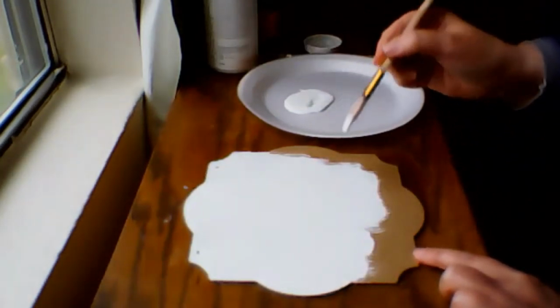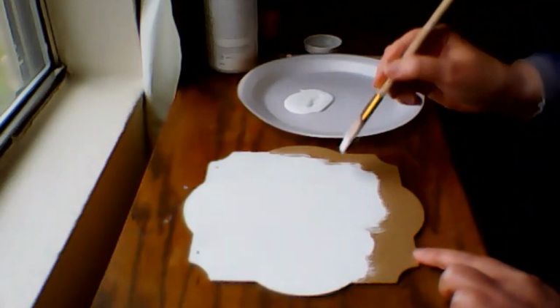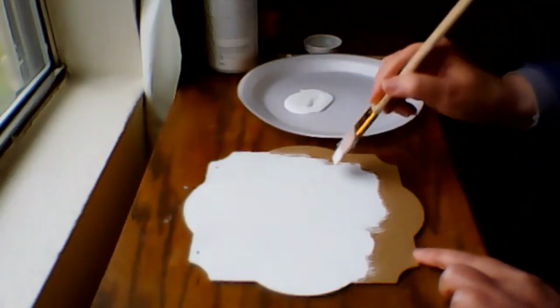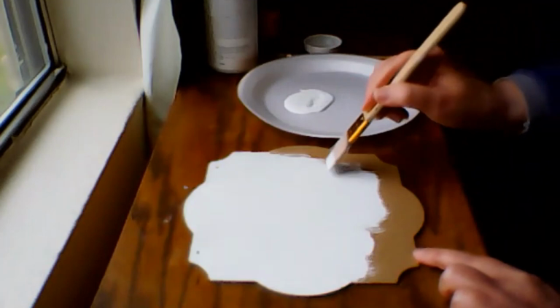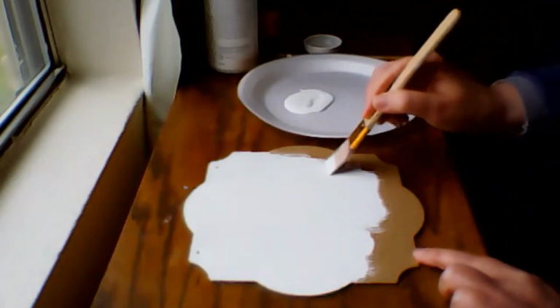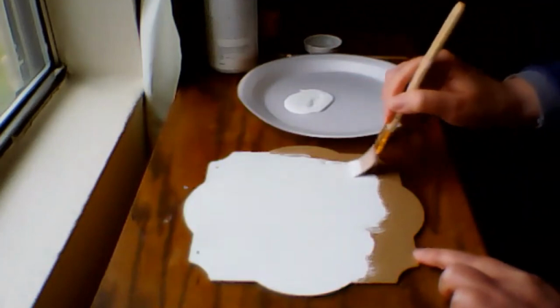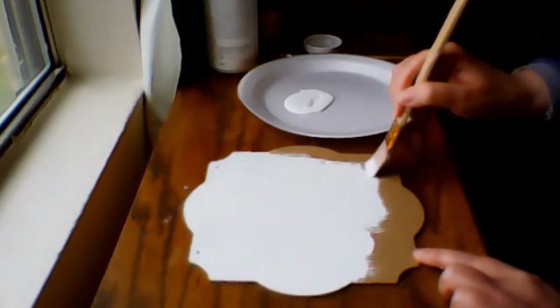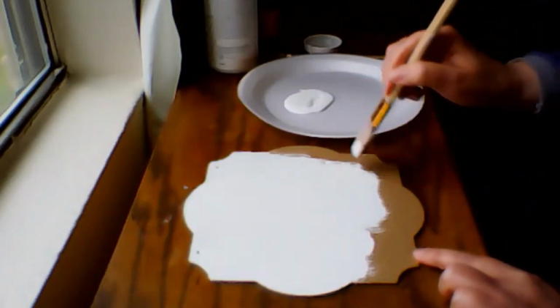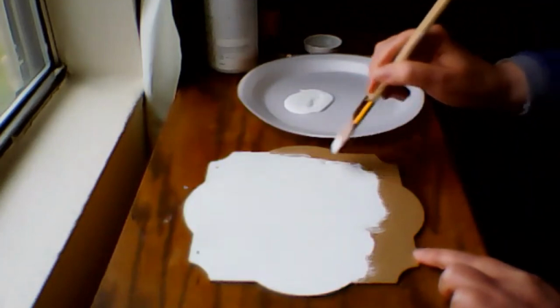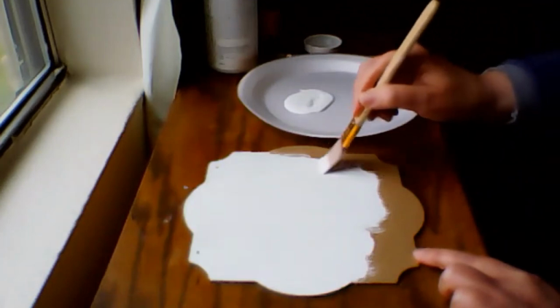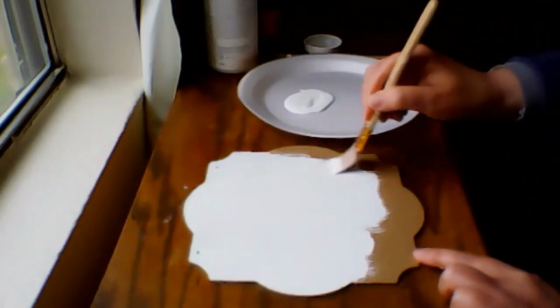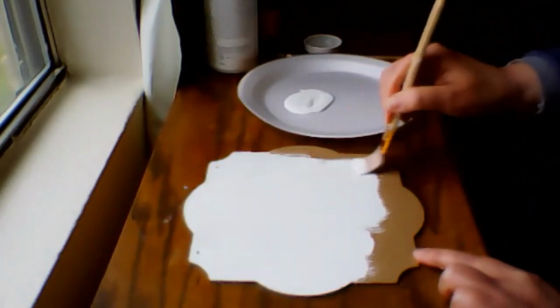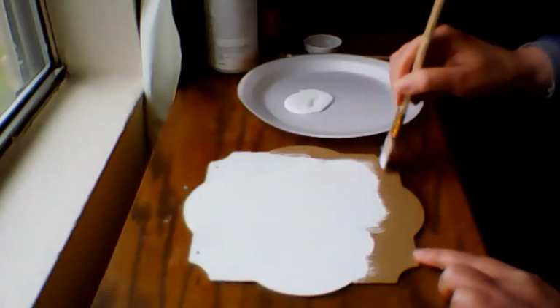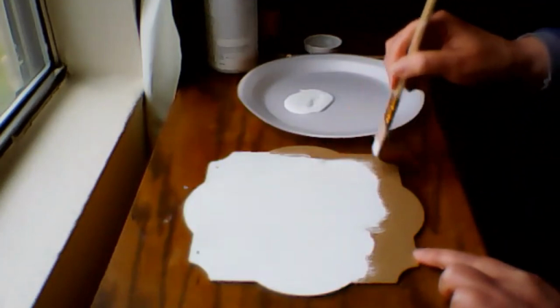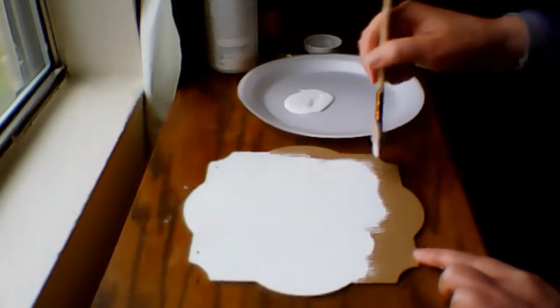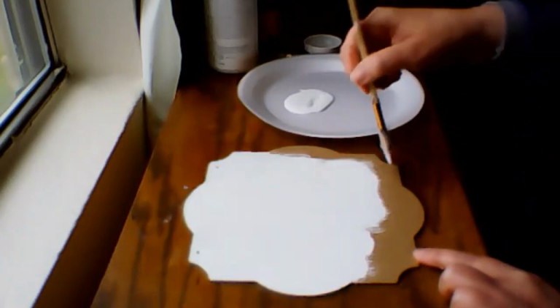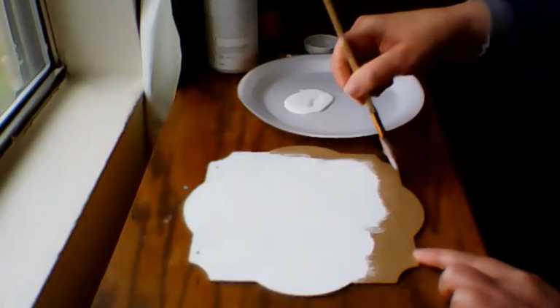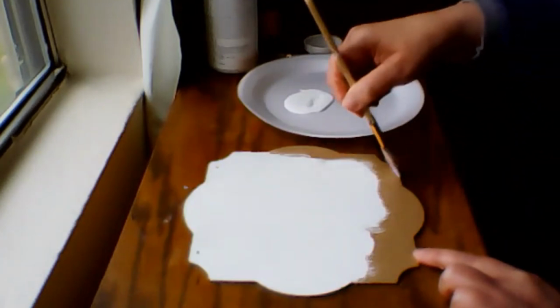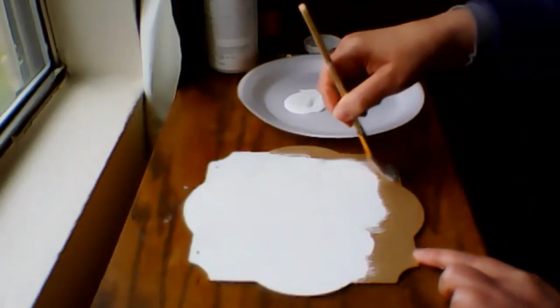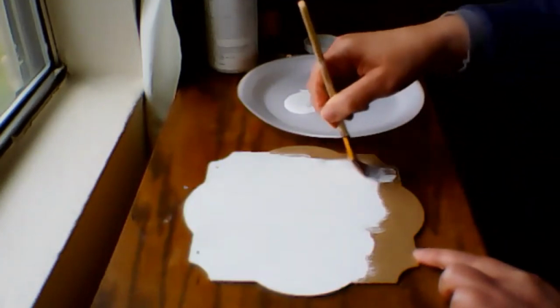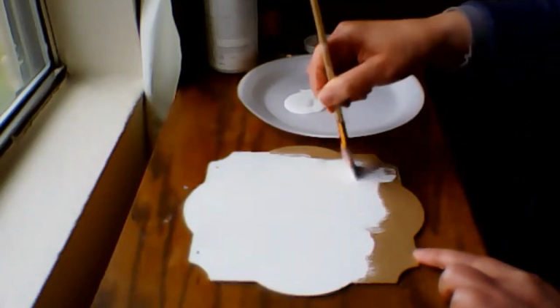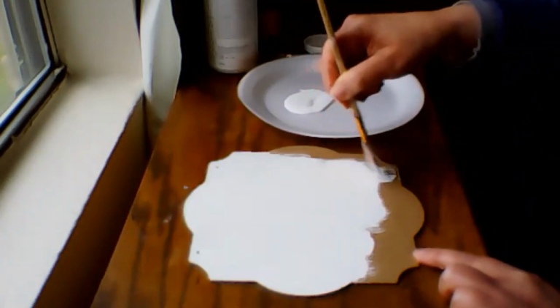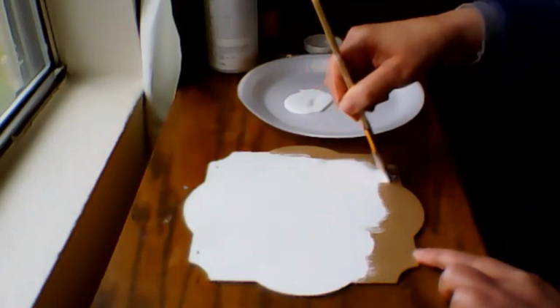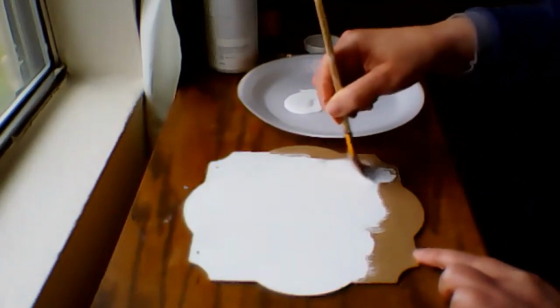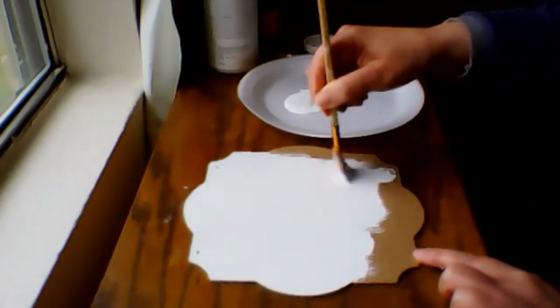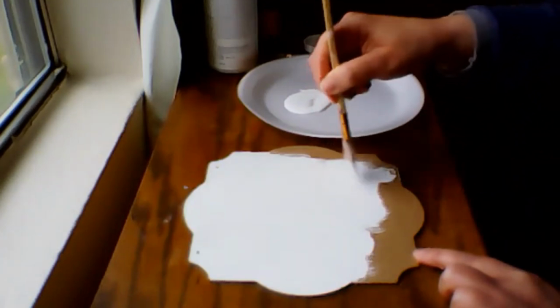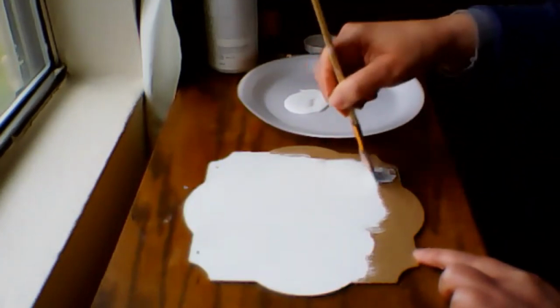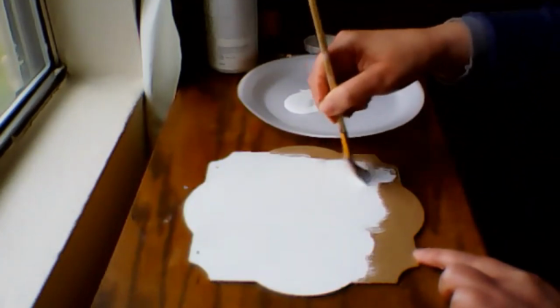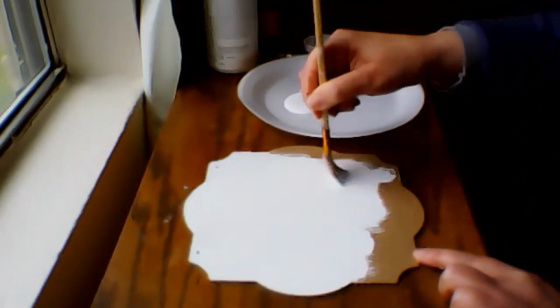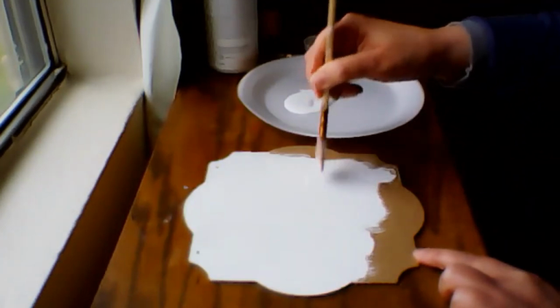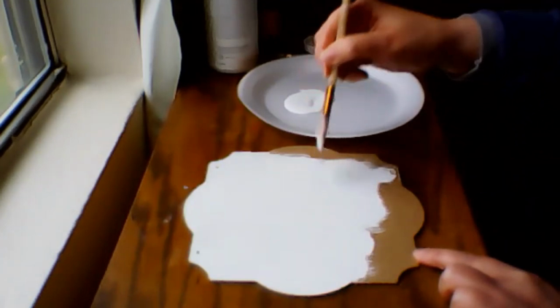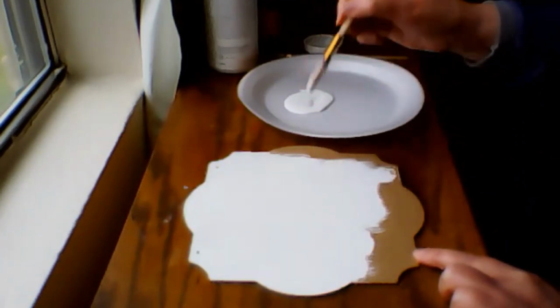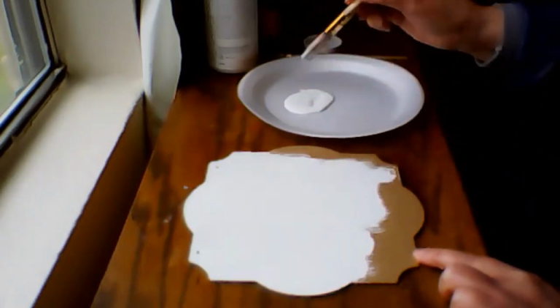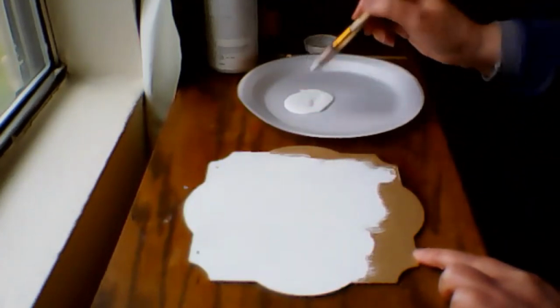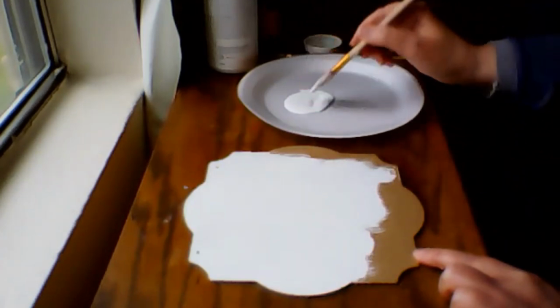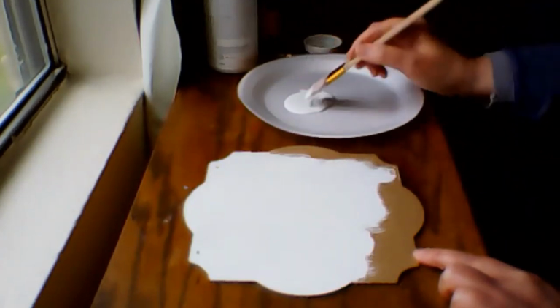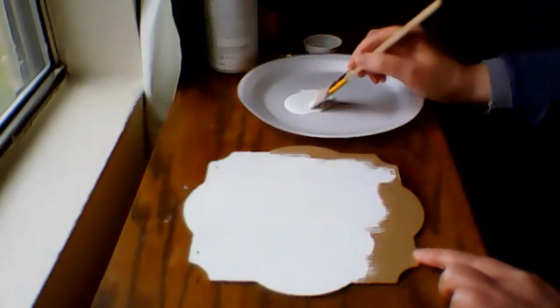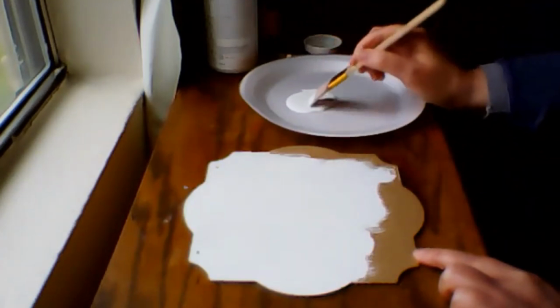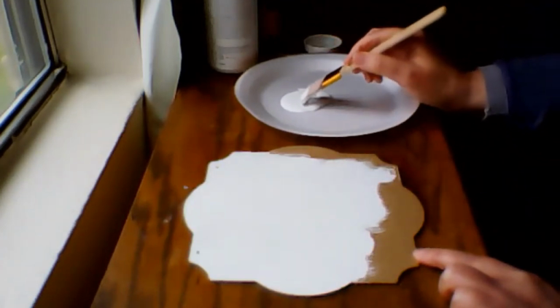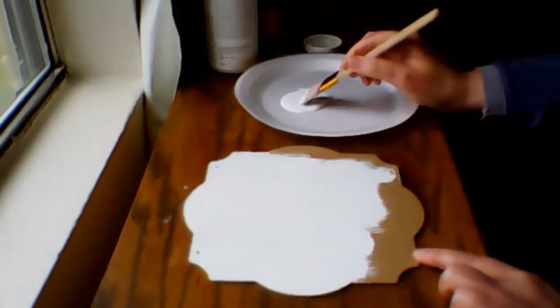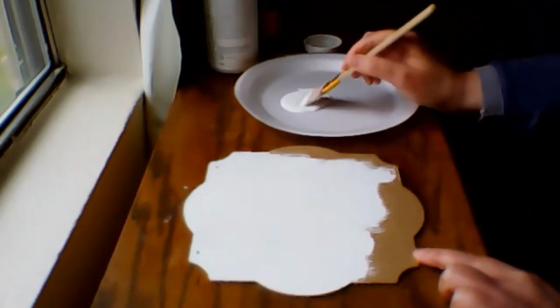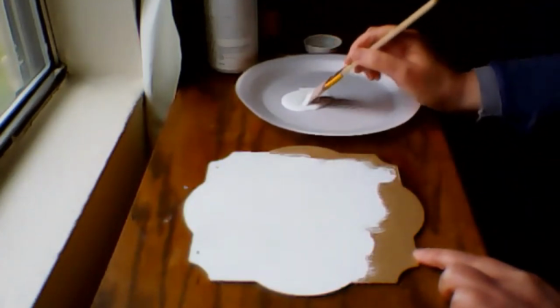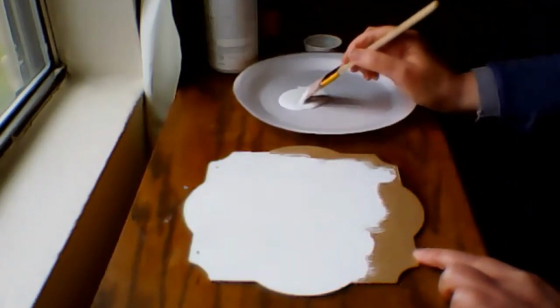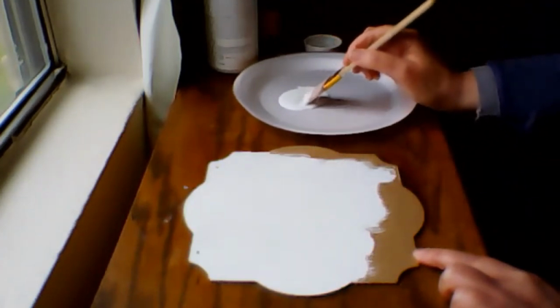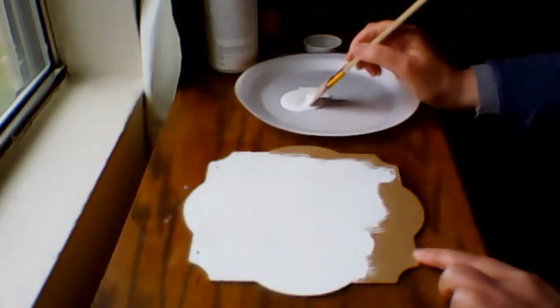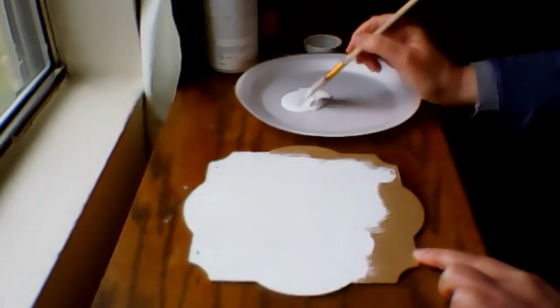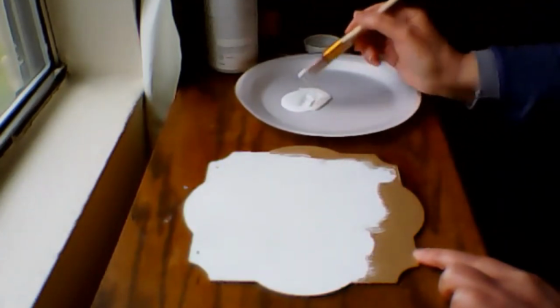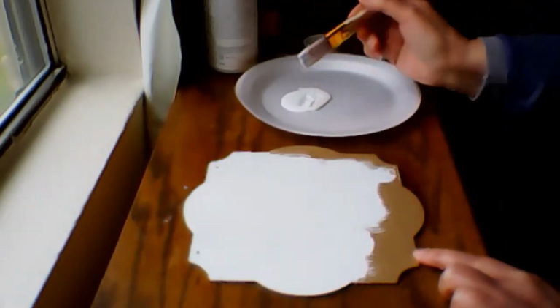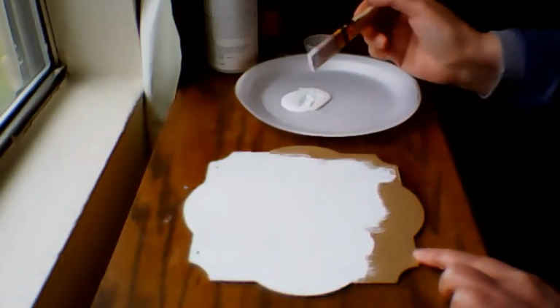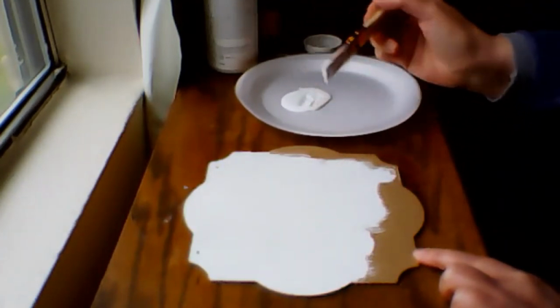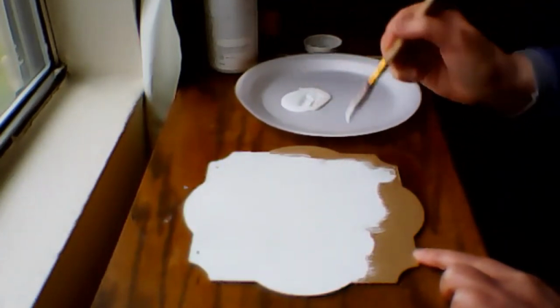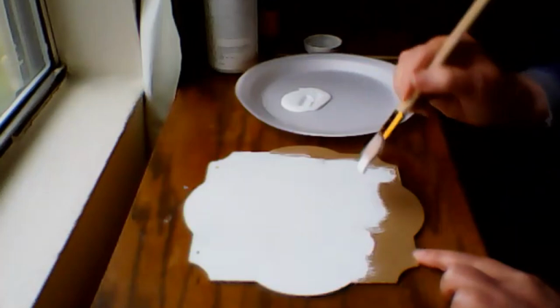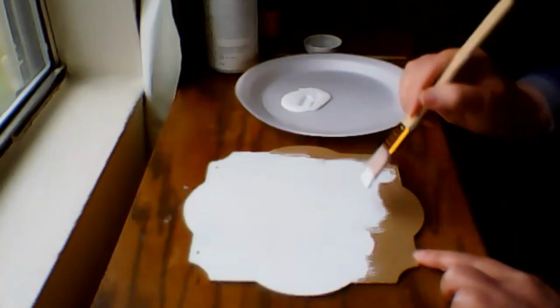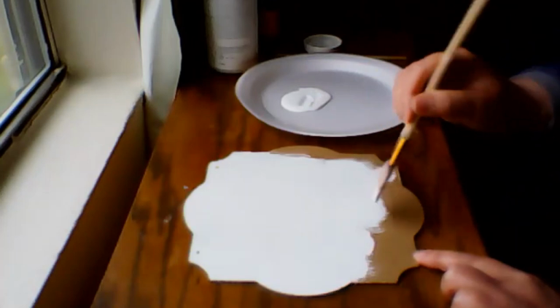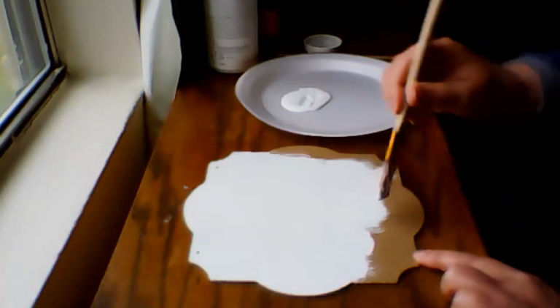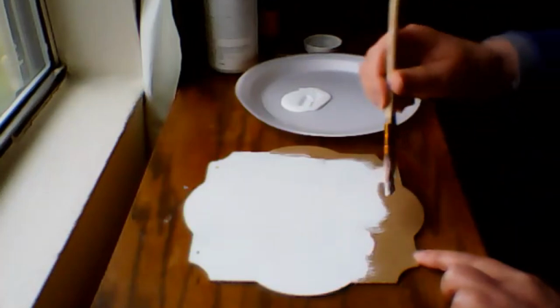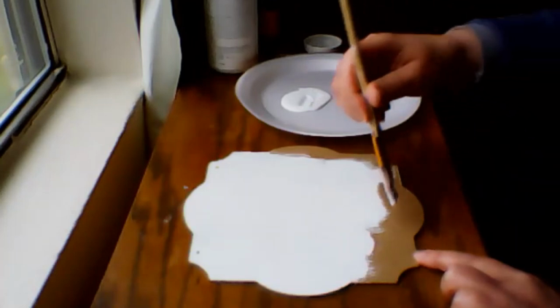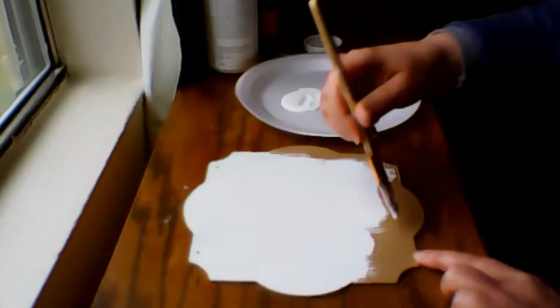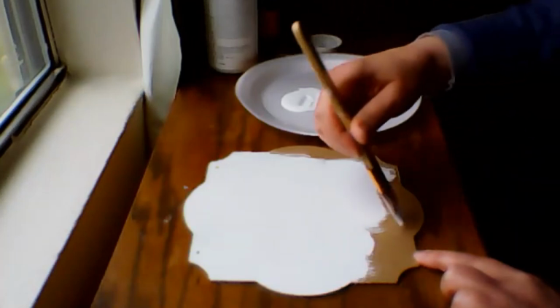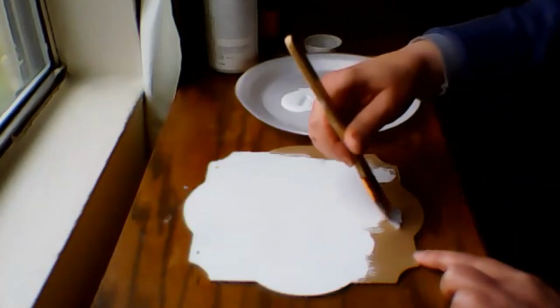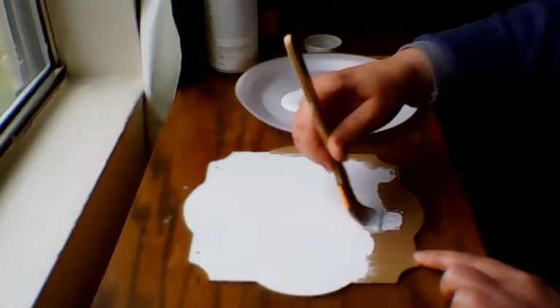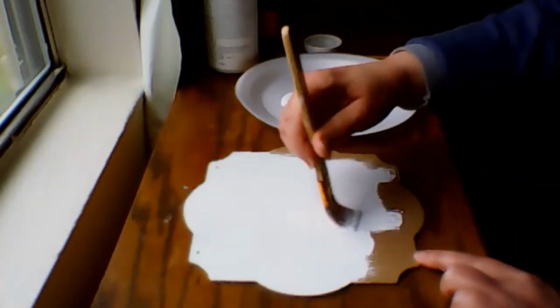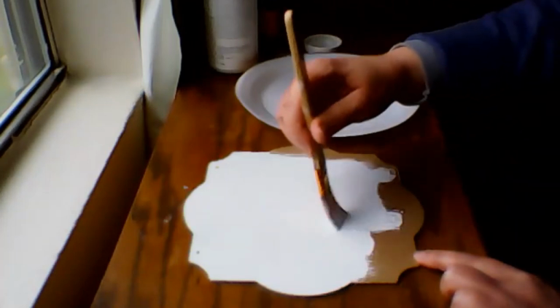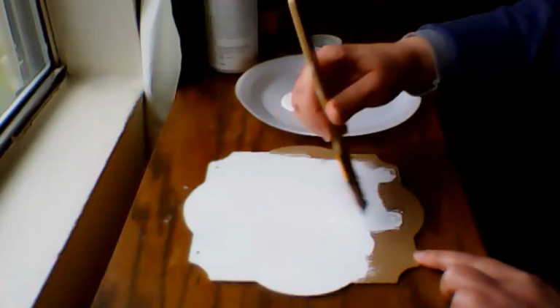And when that's done, I'll let that dry for about 20 minutes, and then give it another coat.